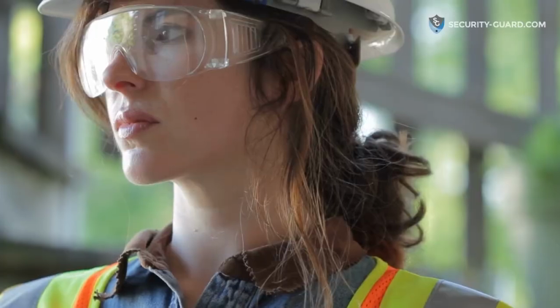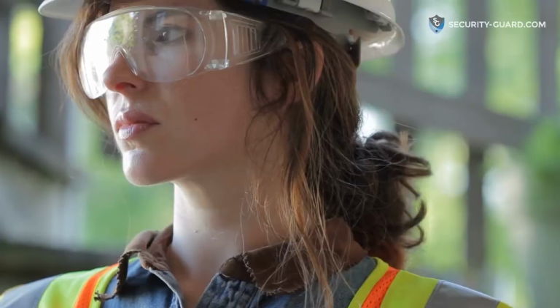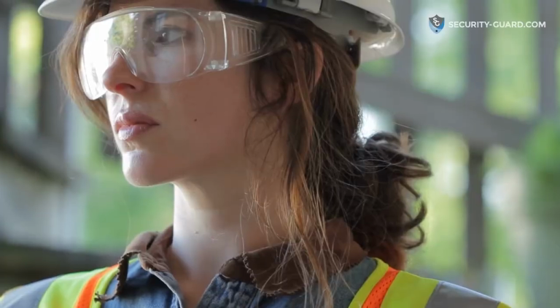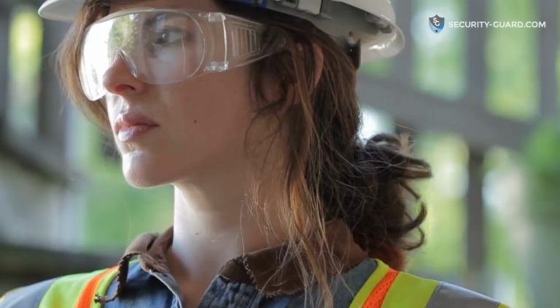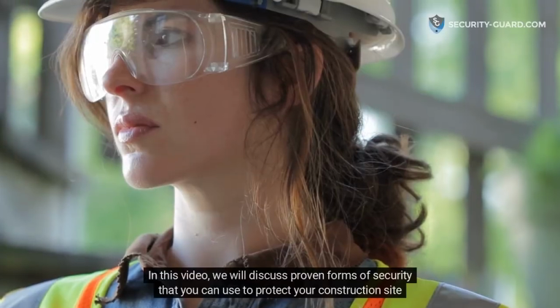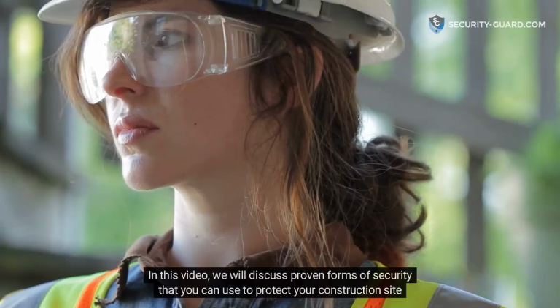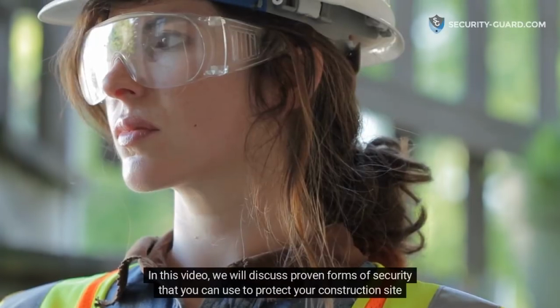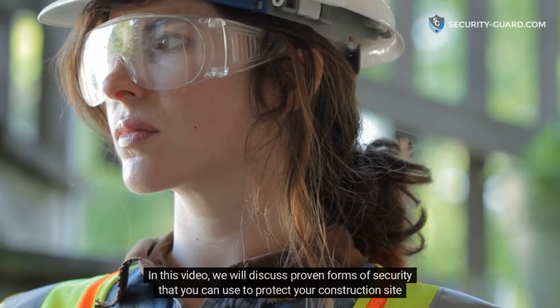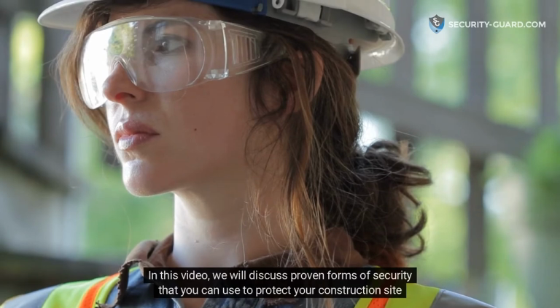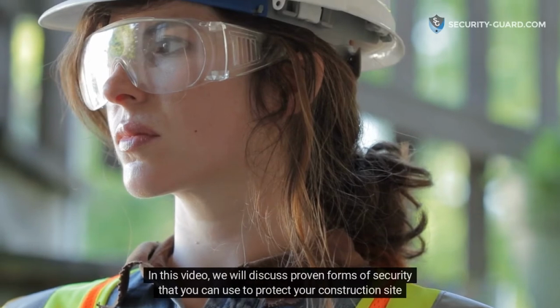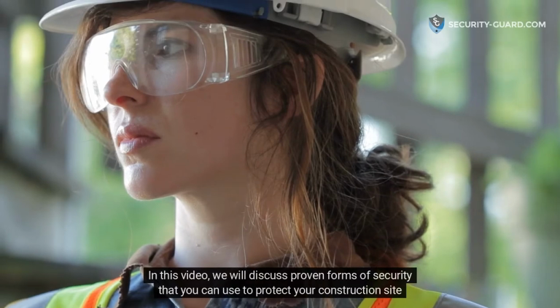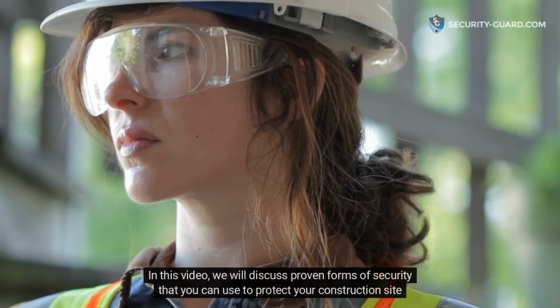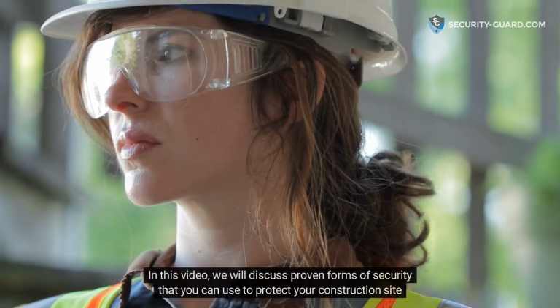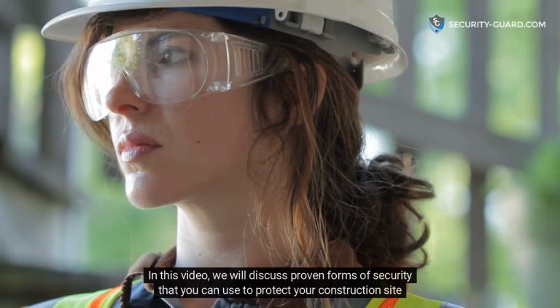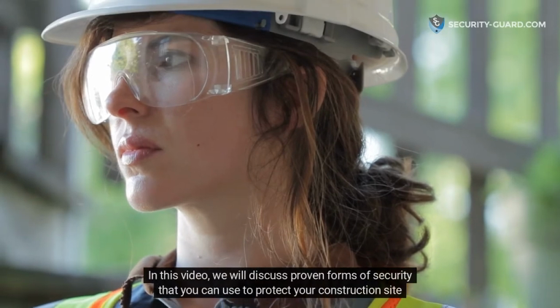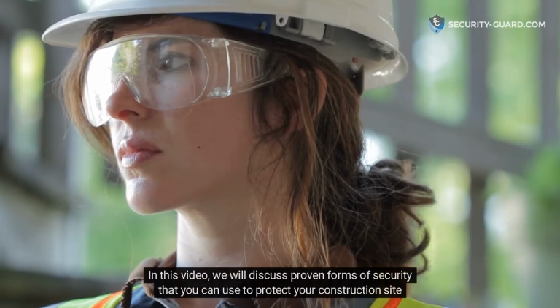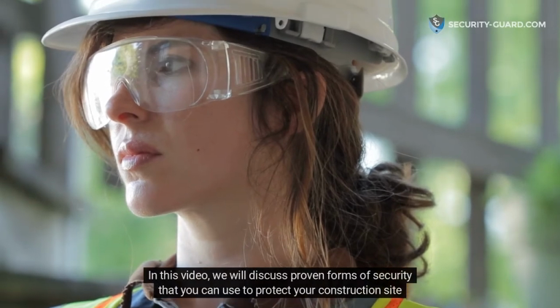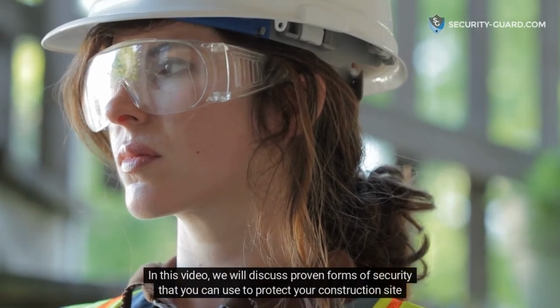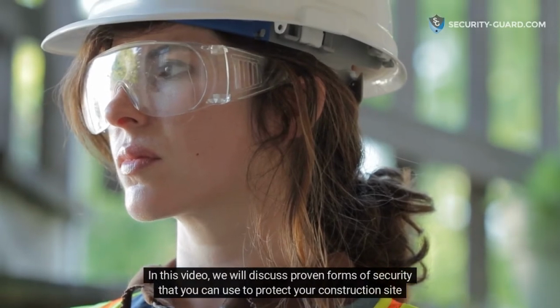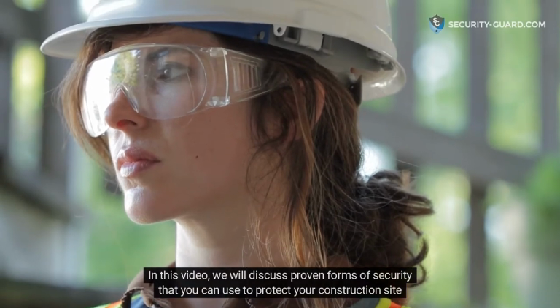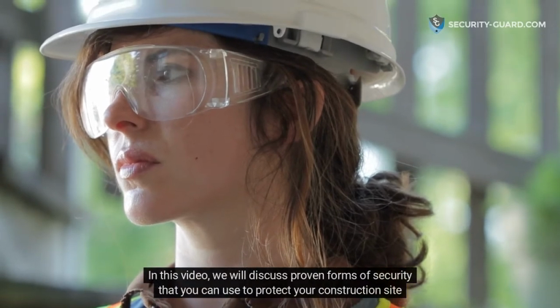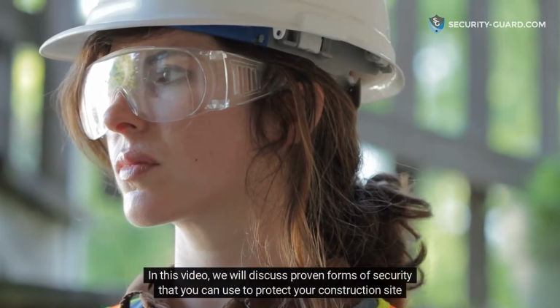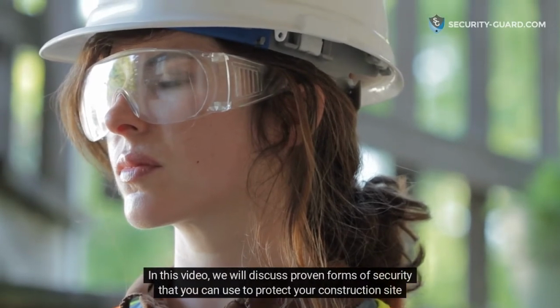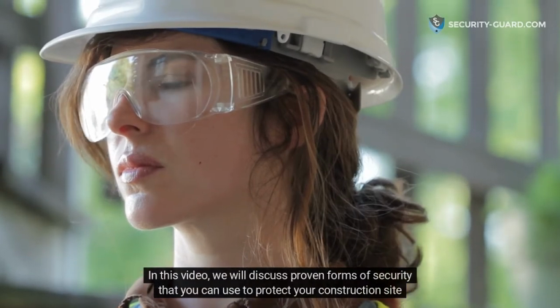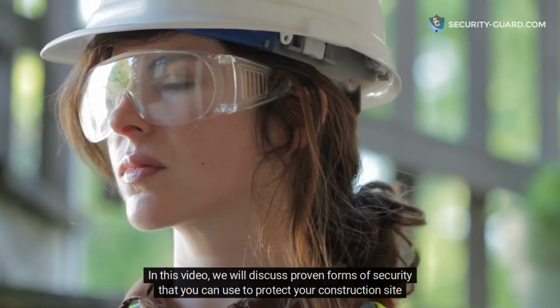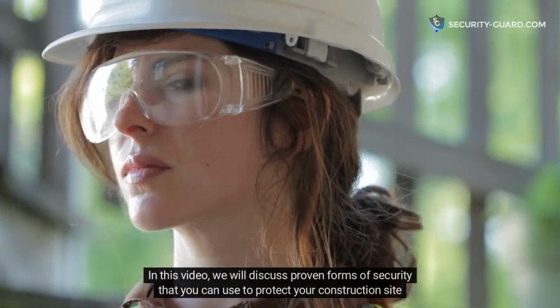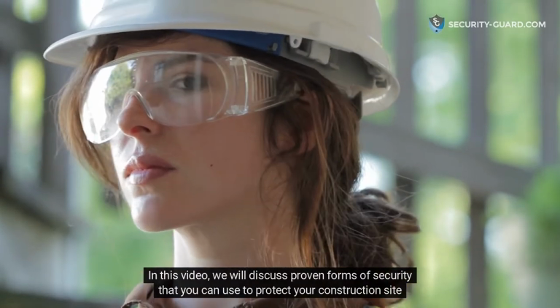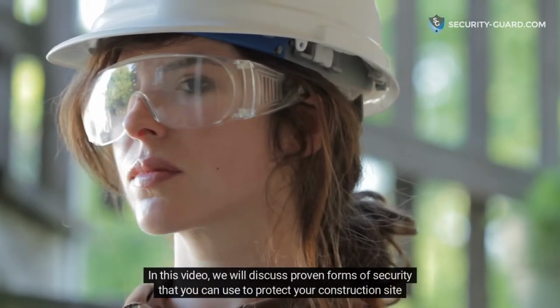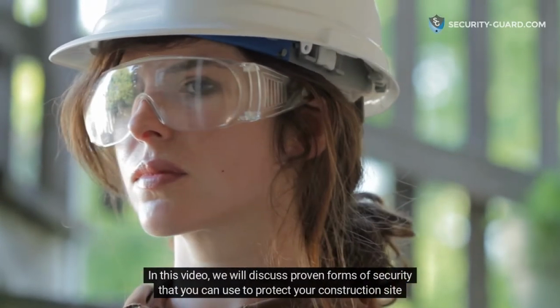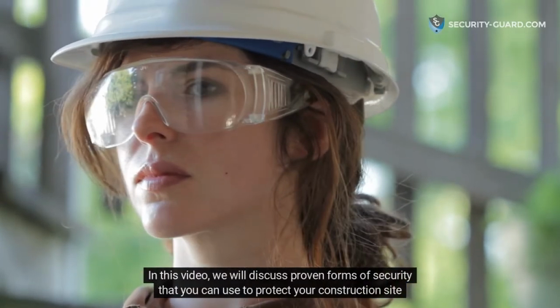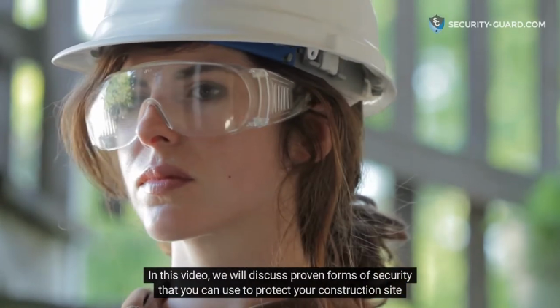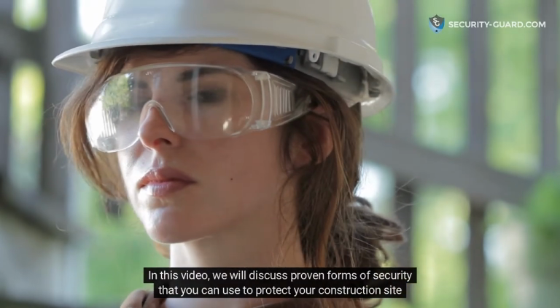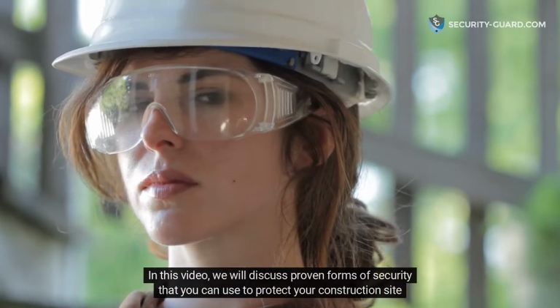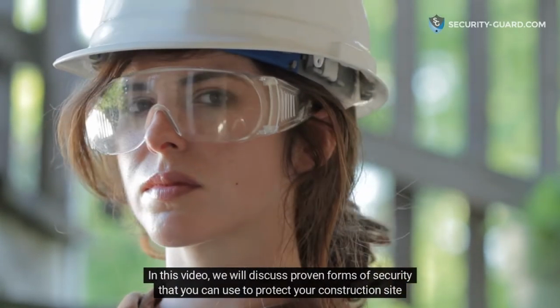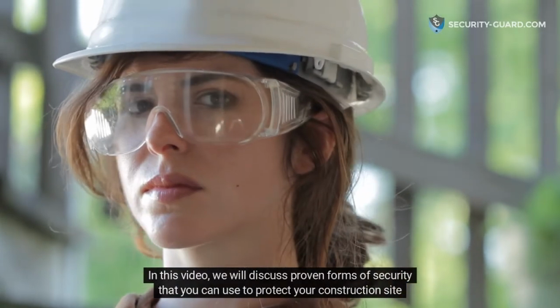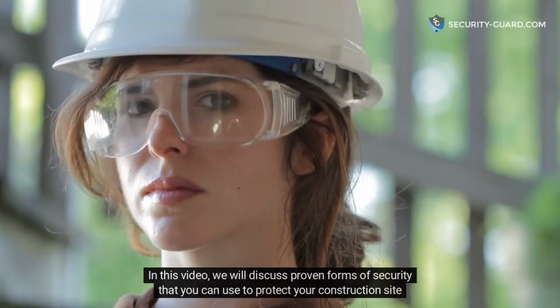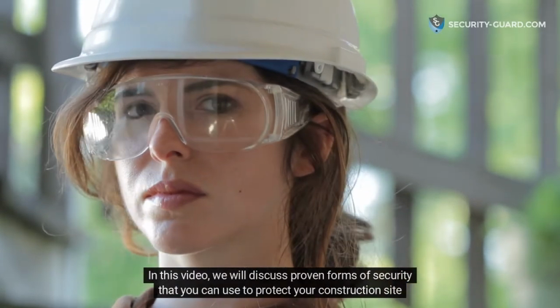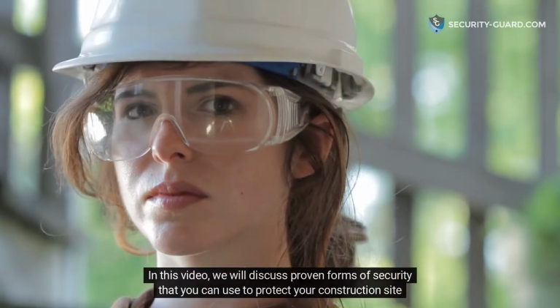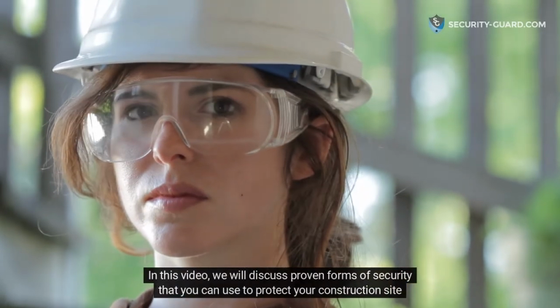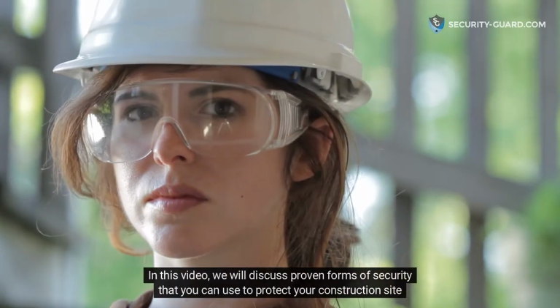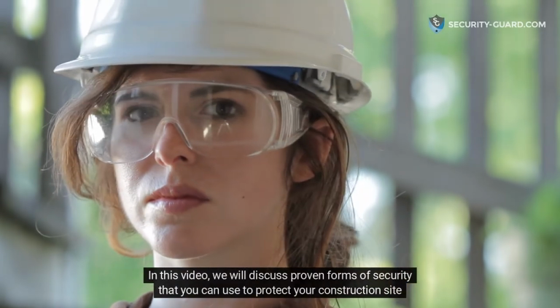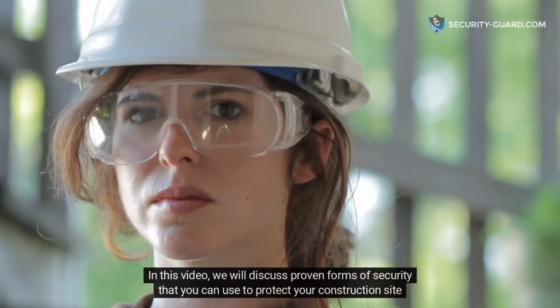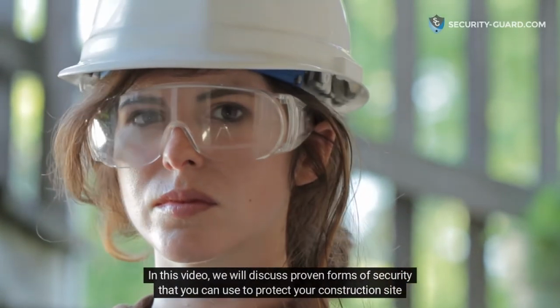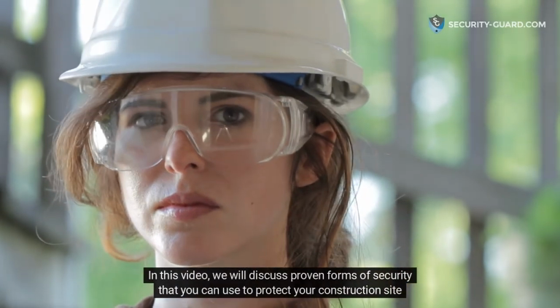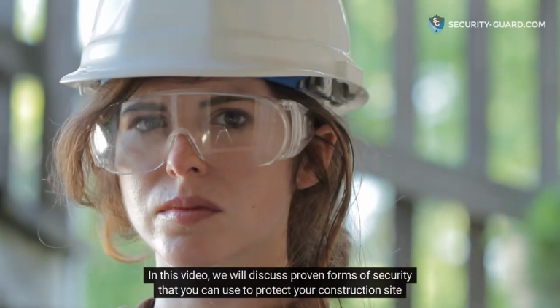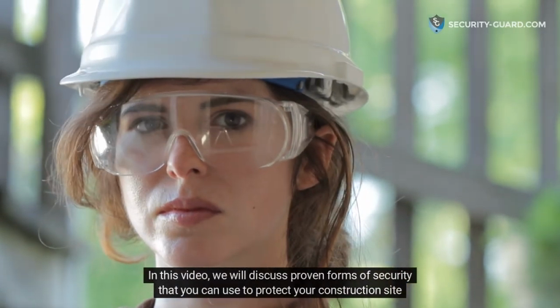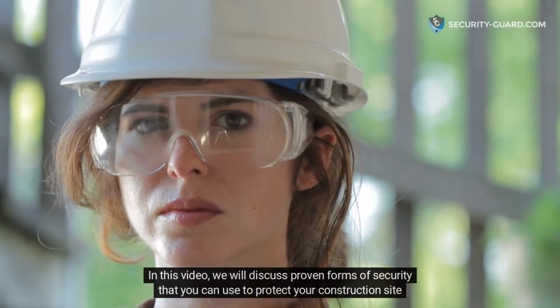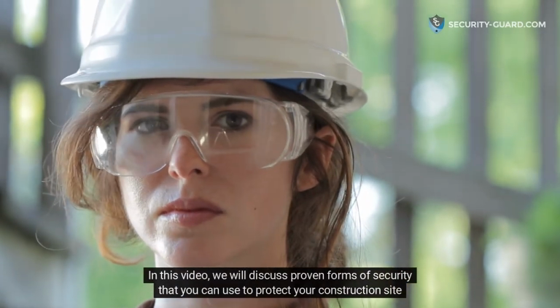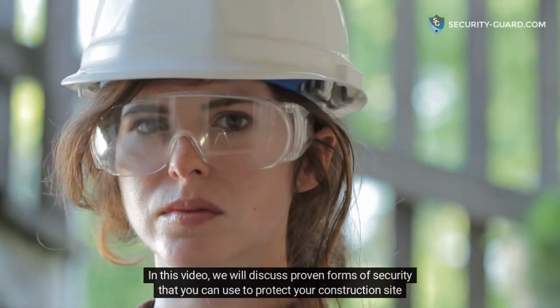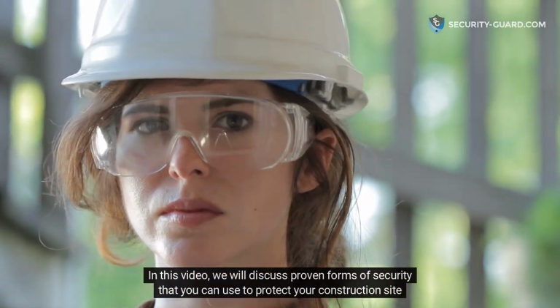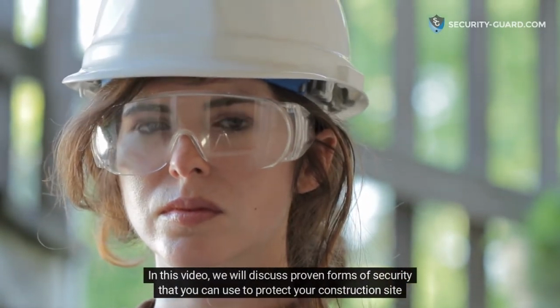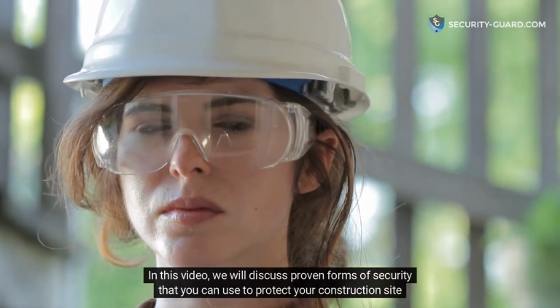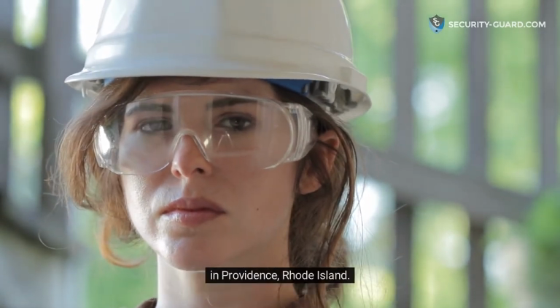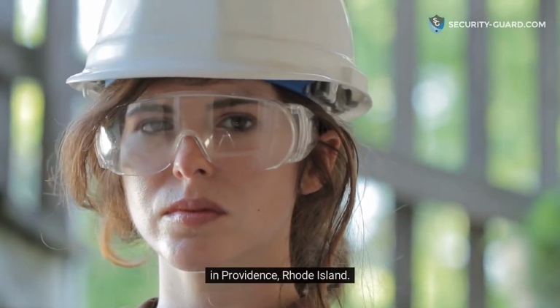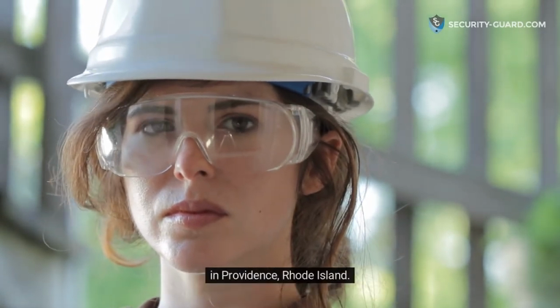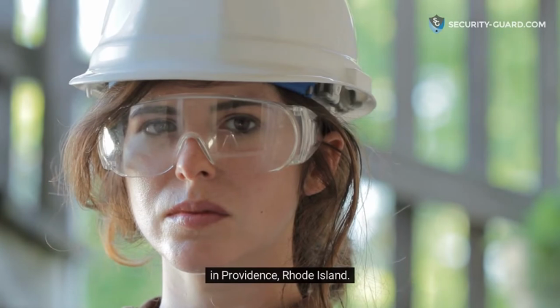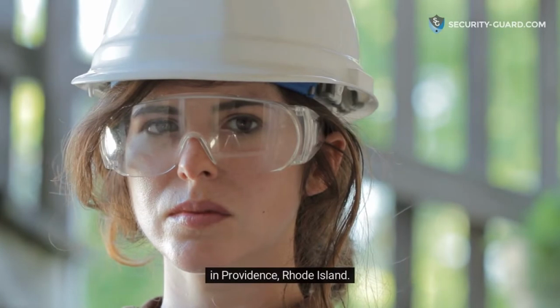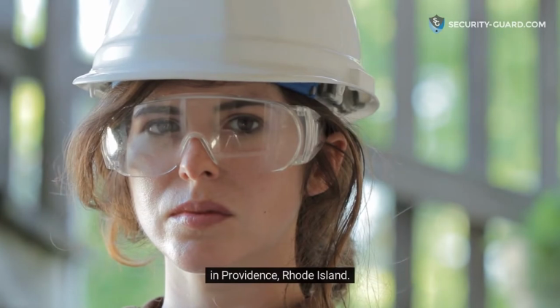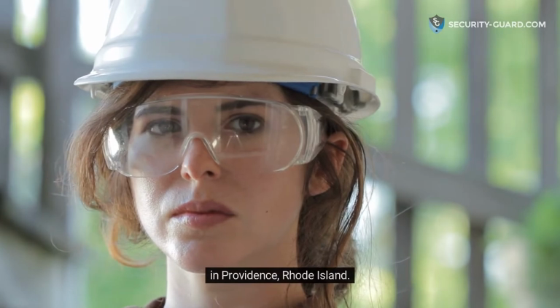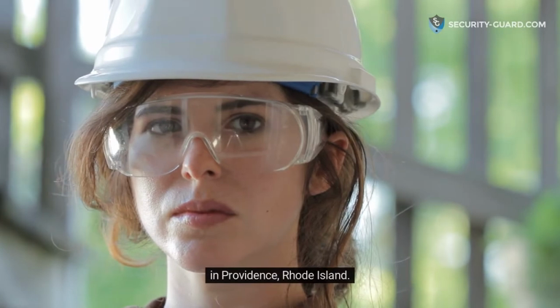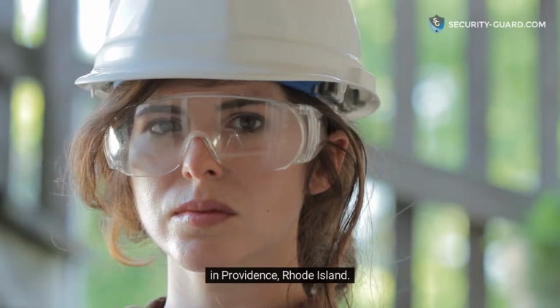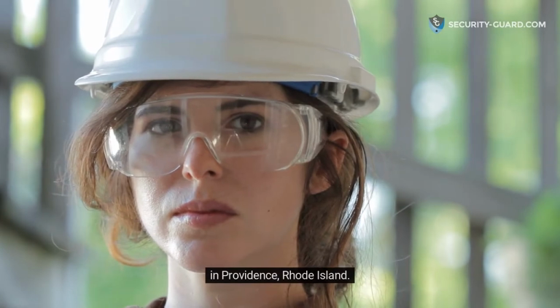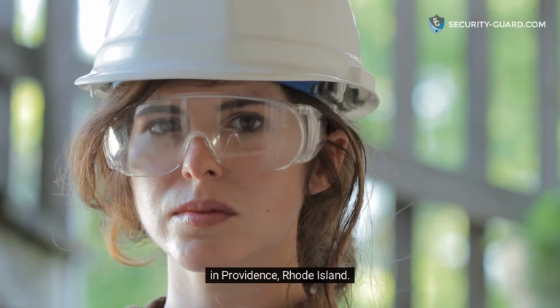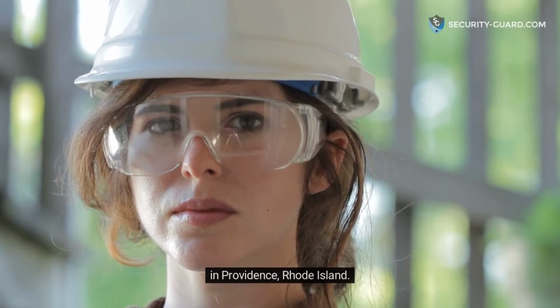In this video, we will discuss proven forms of security that you can use to protect your construction site in Providence, Rhode Island.